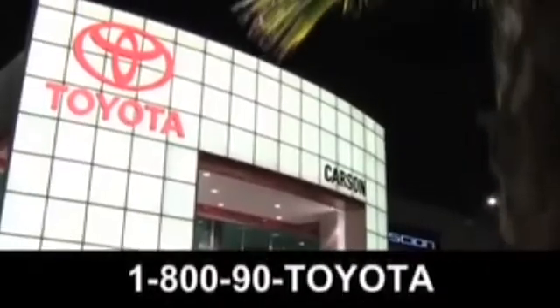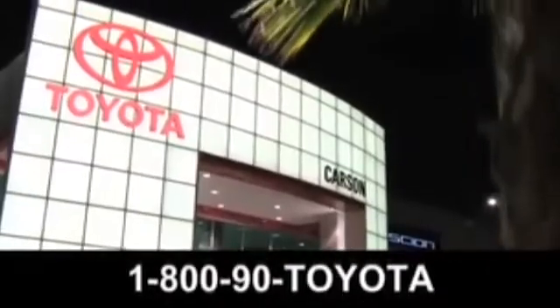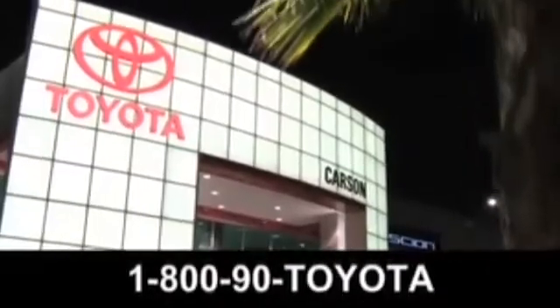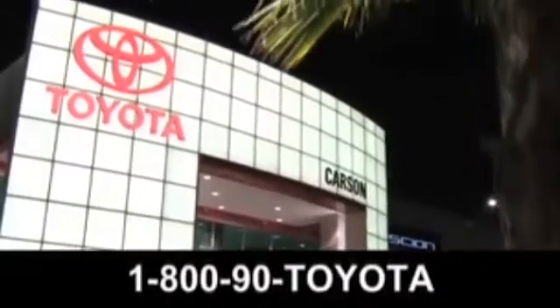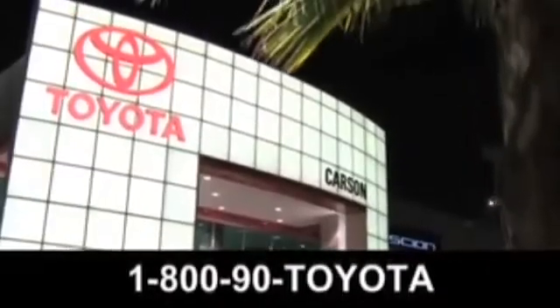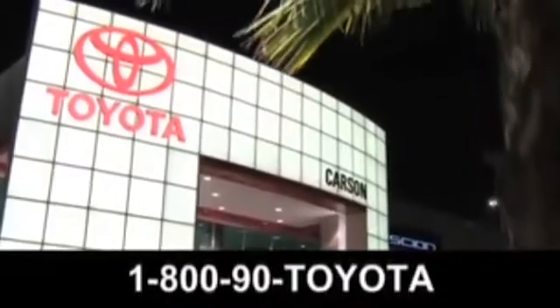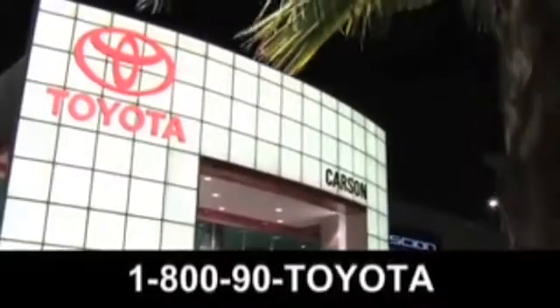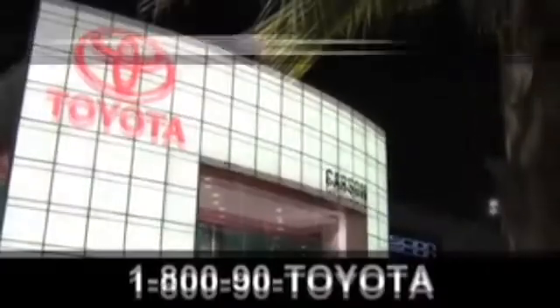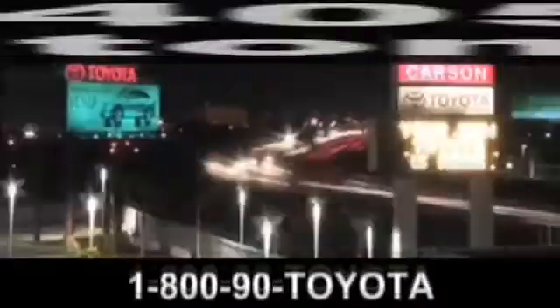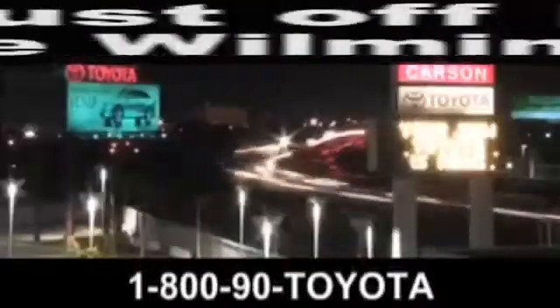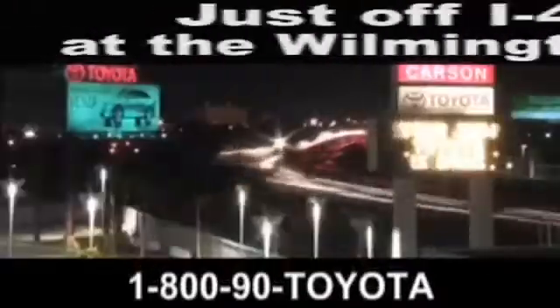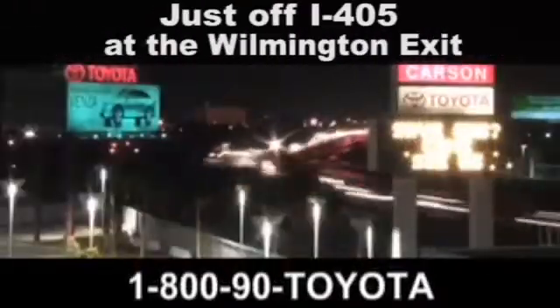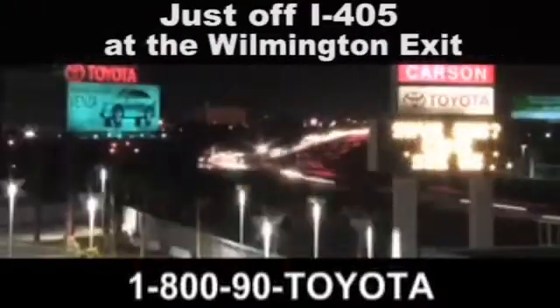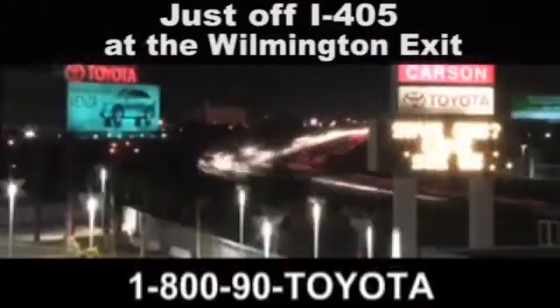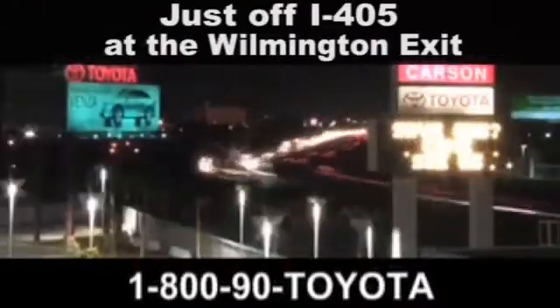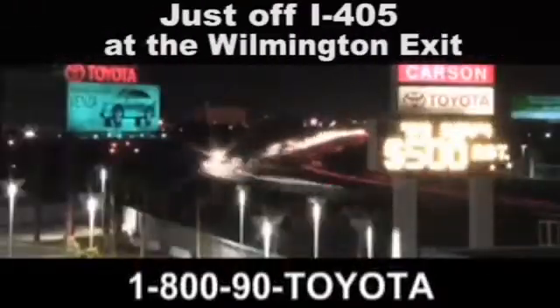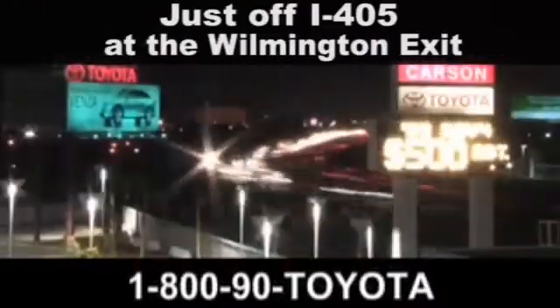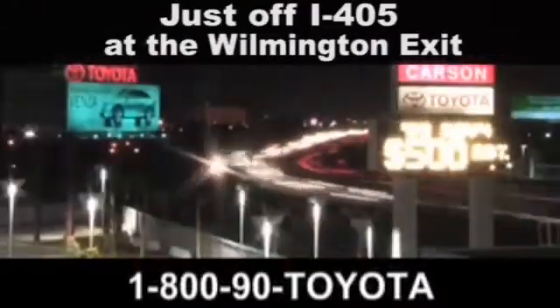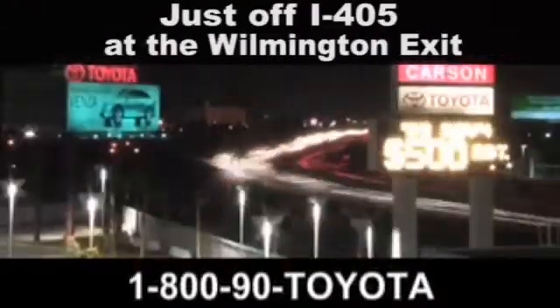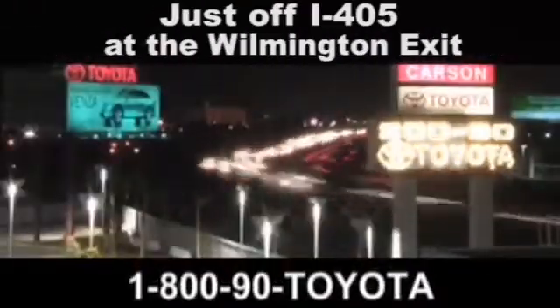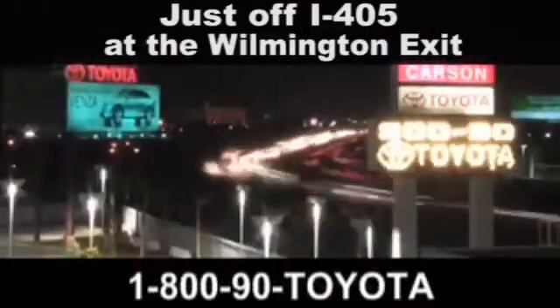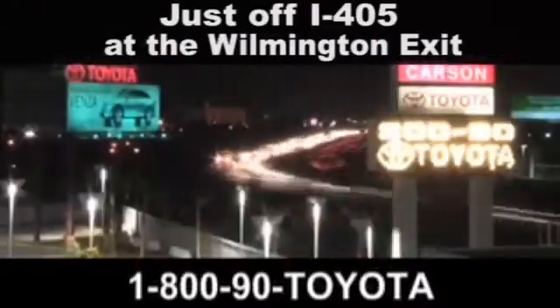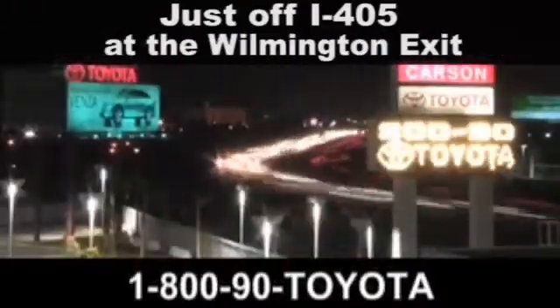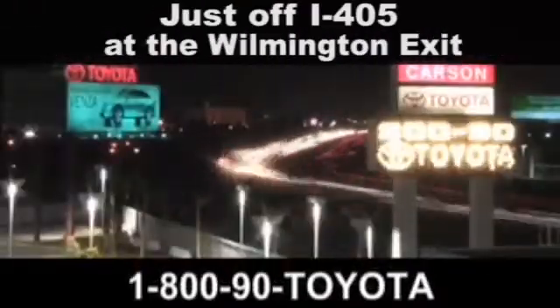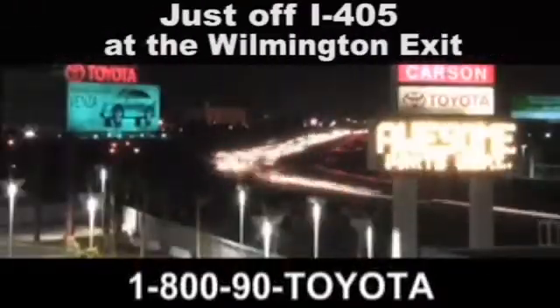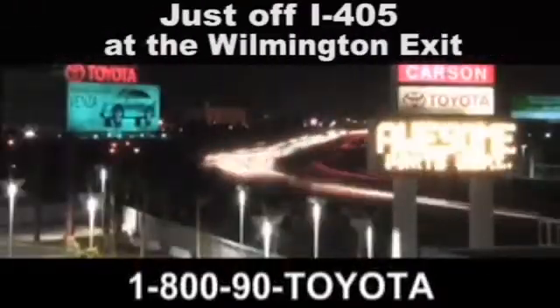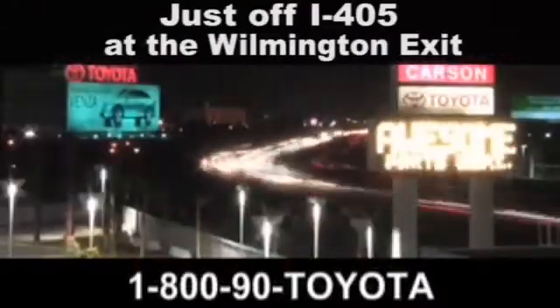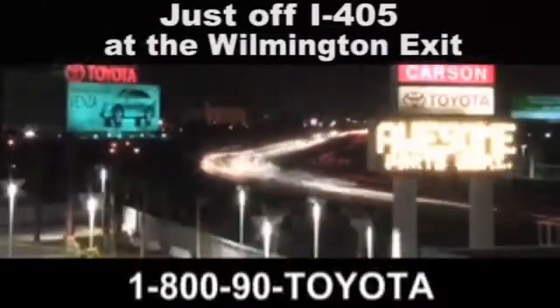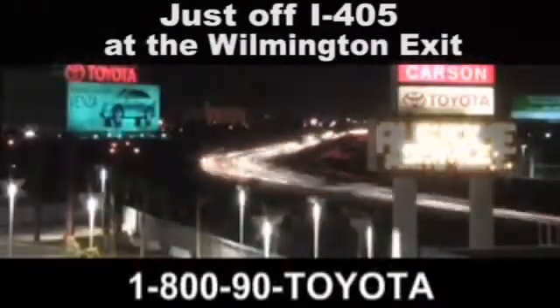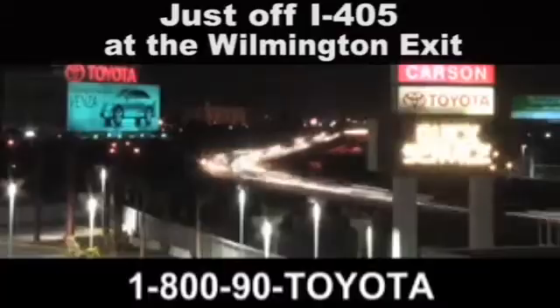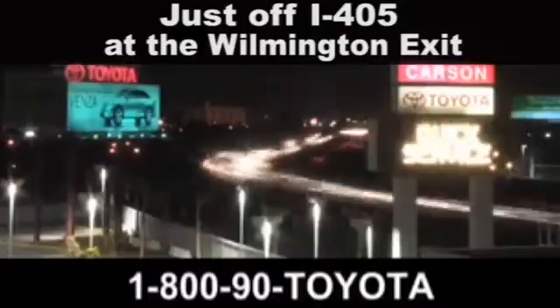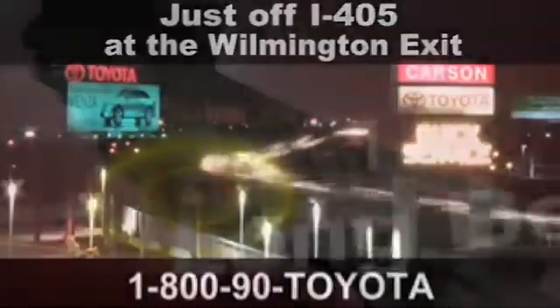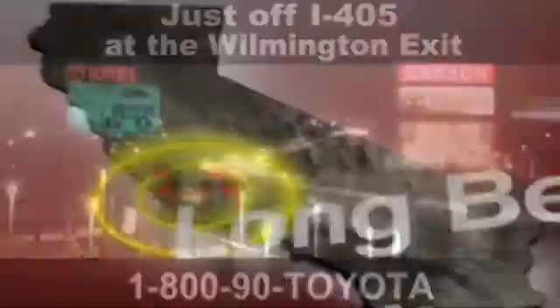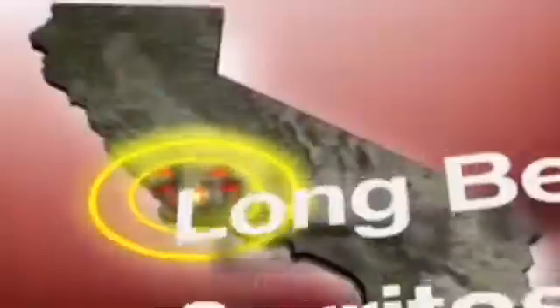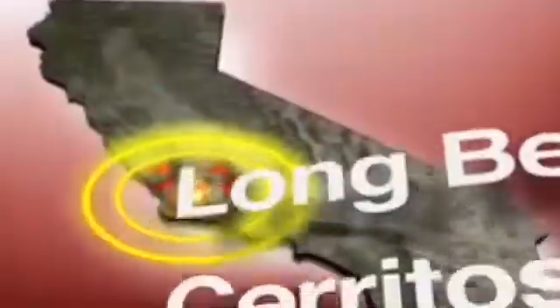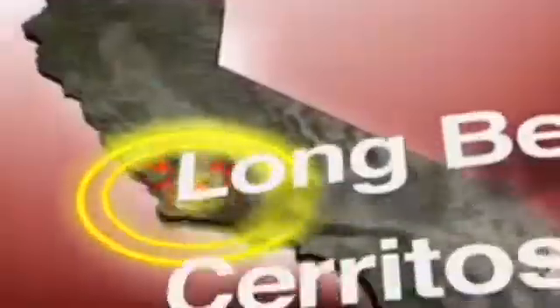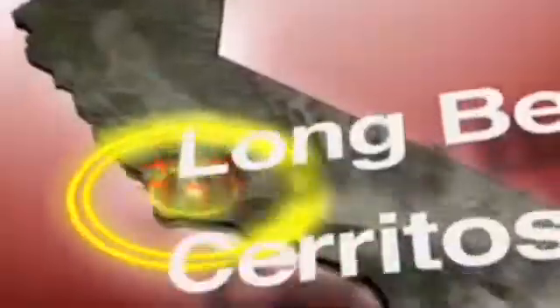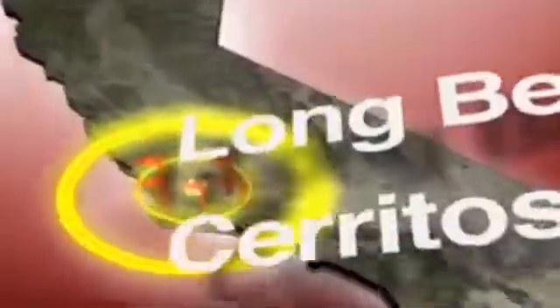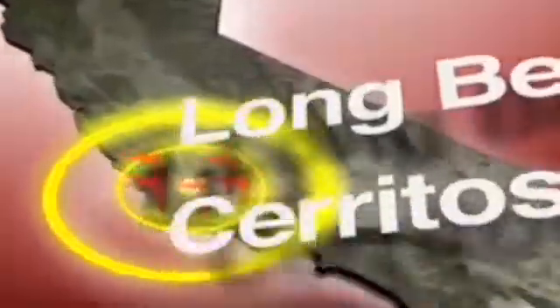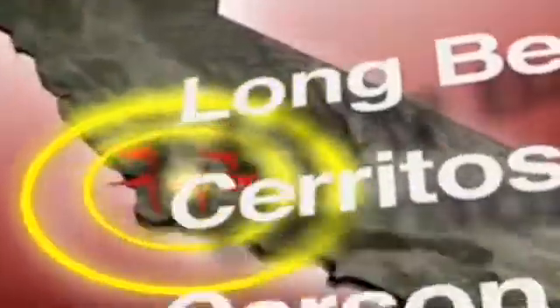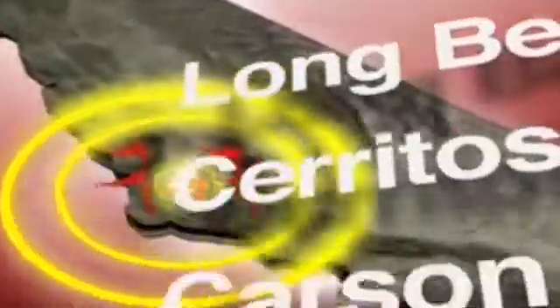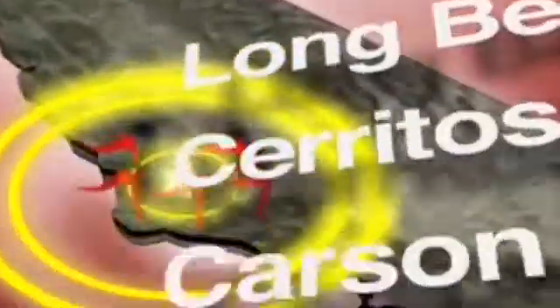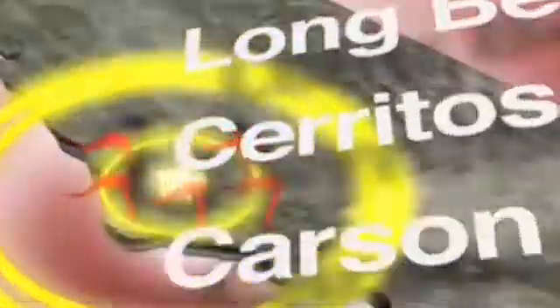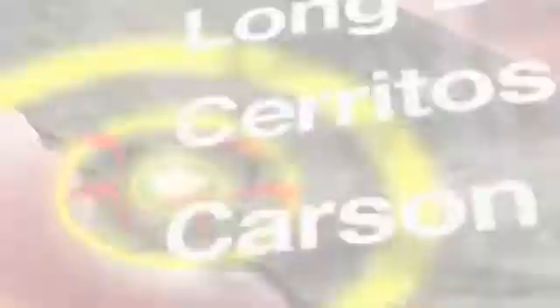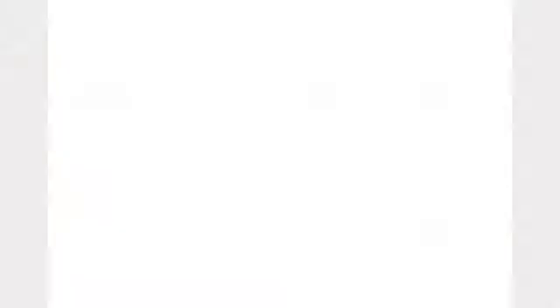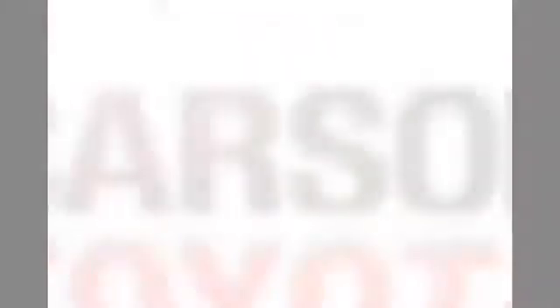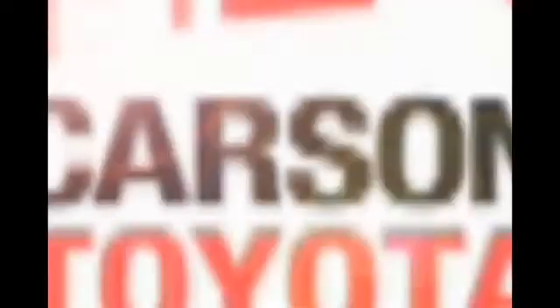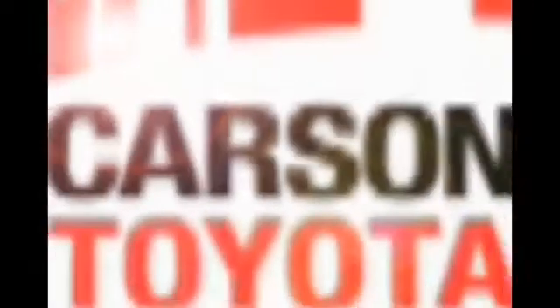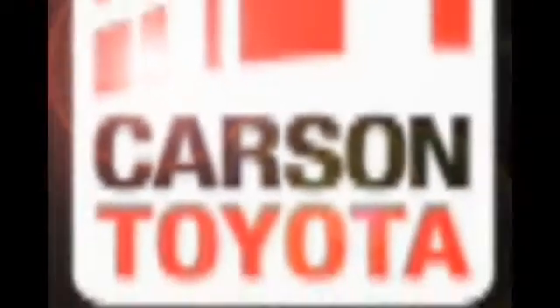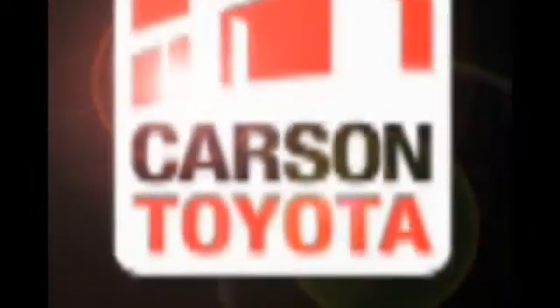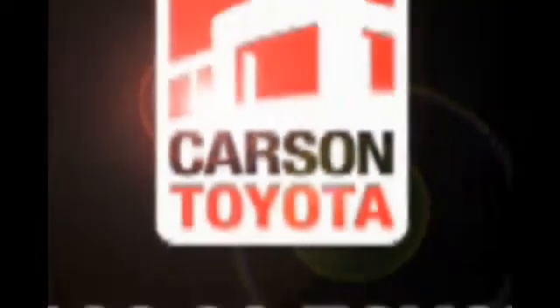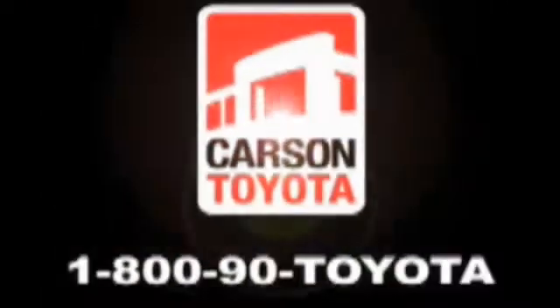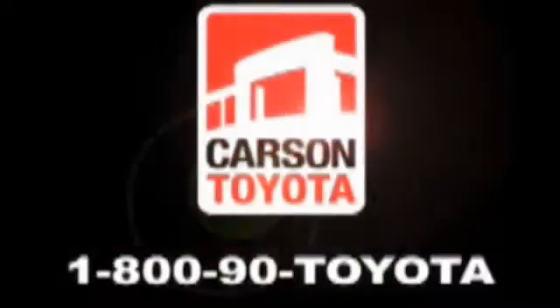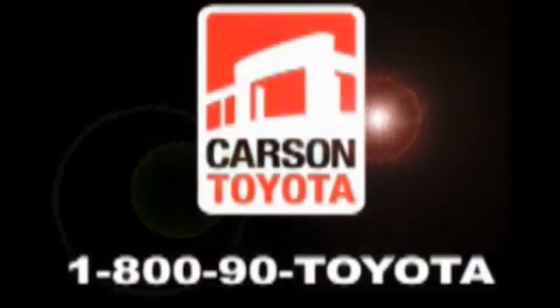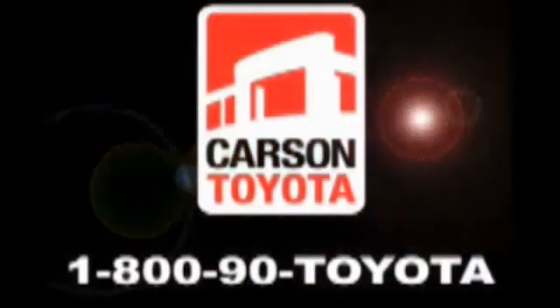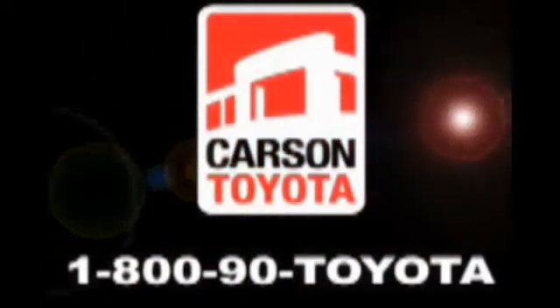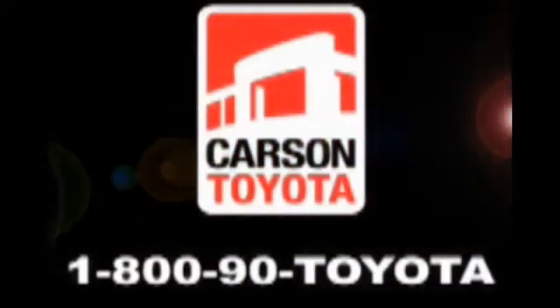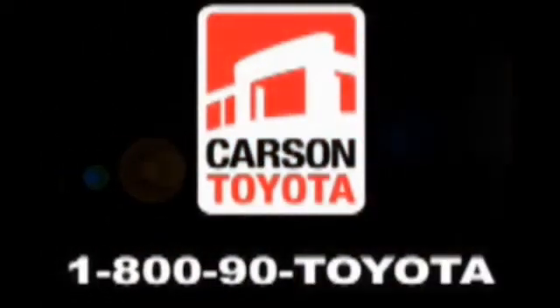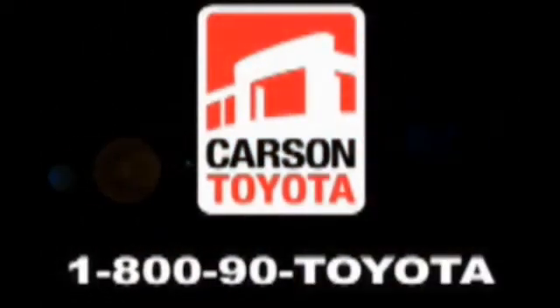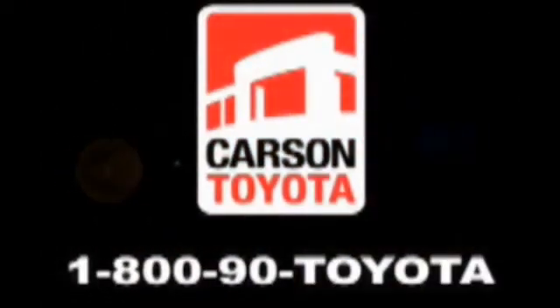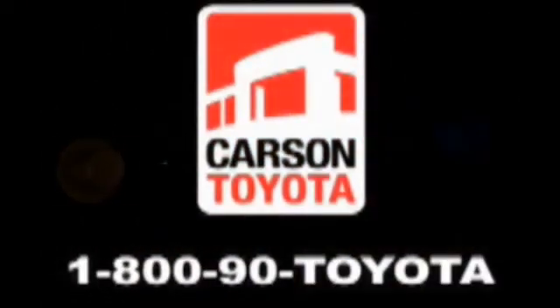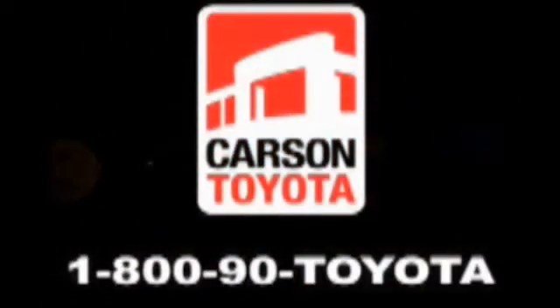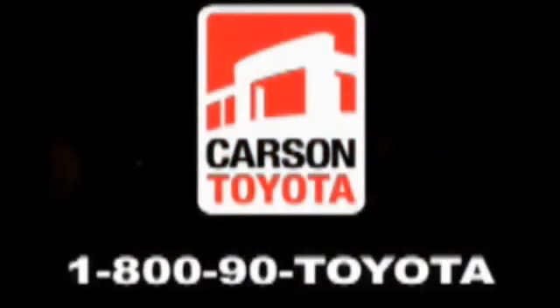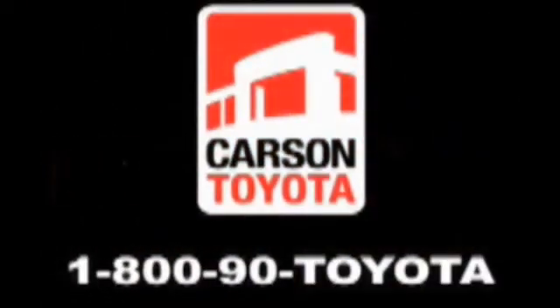Giant Carson Toyota. Just off i405 at the Wilmington exit in Carson, California. Take us for a ride.